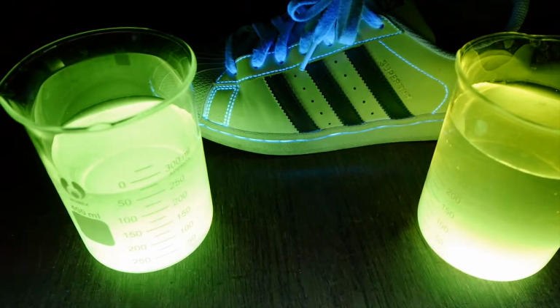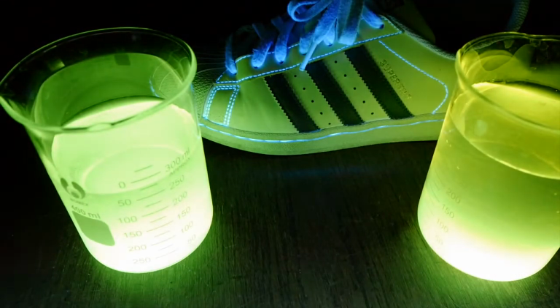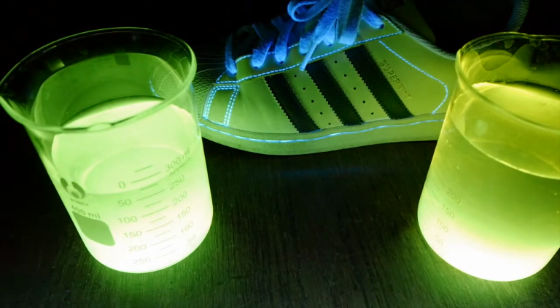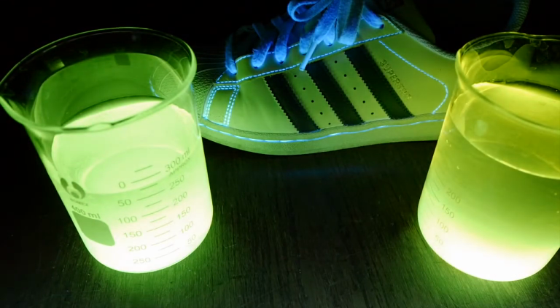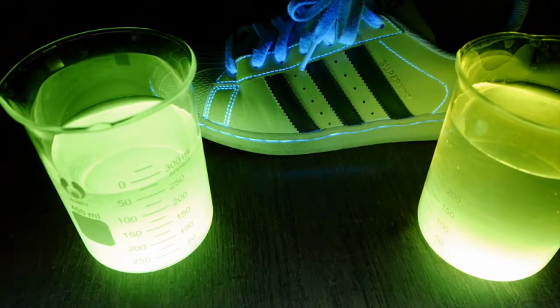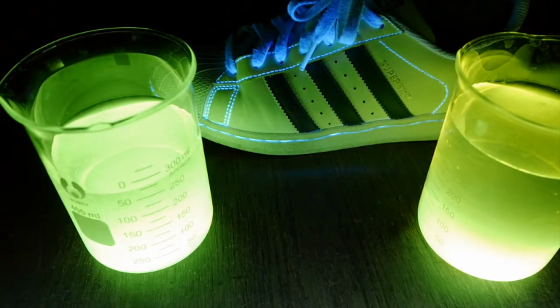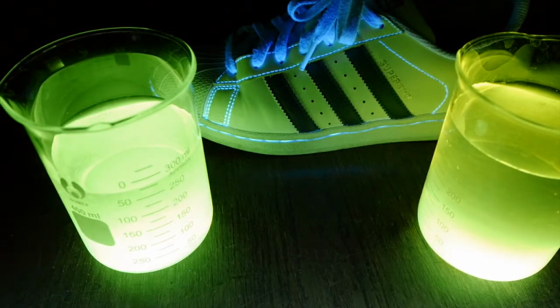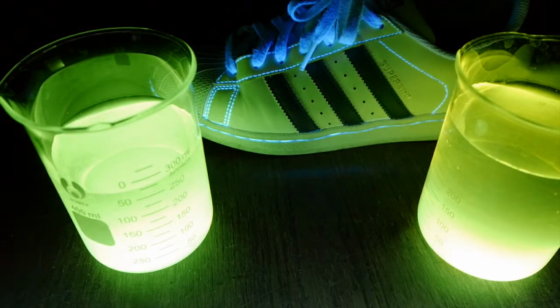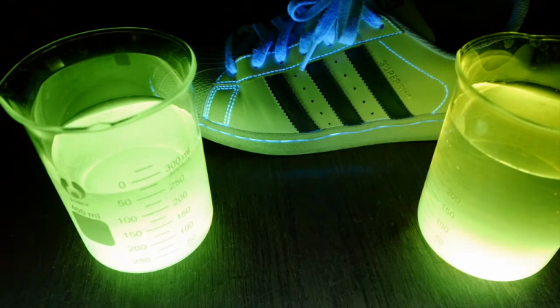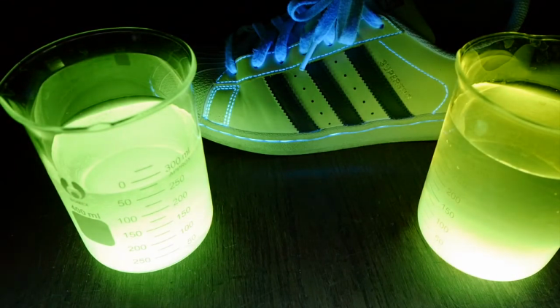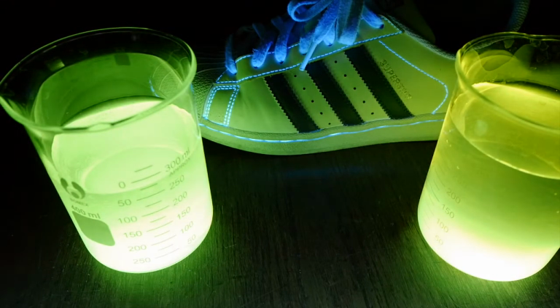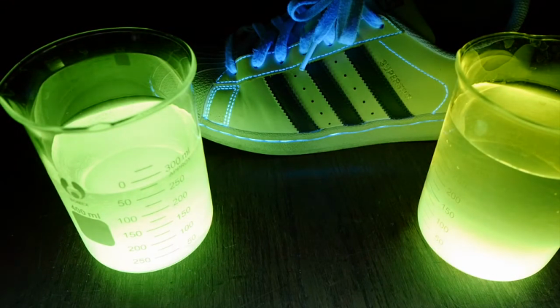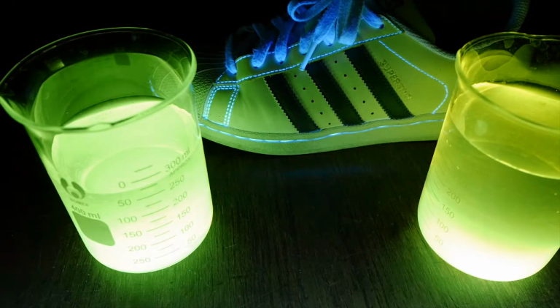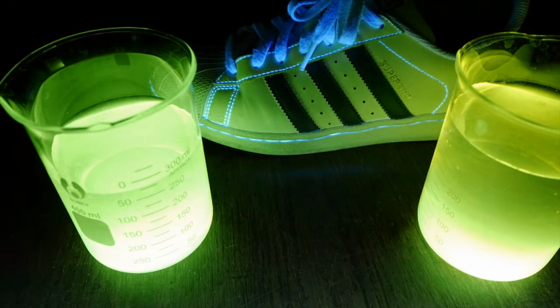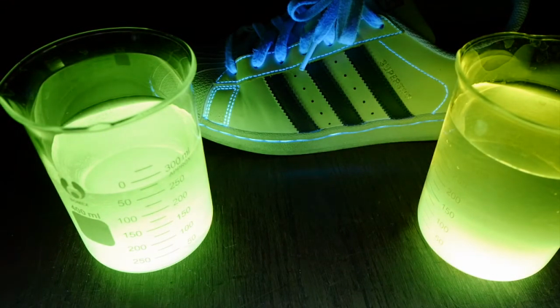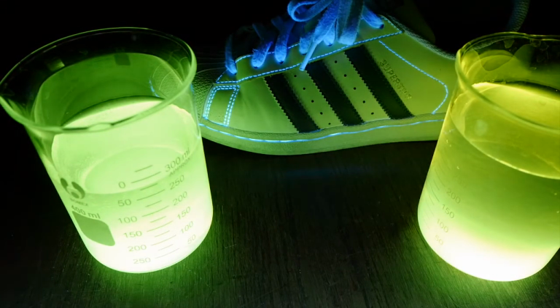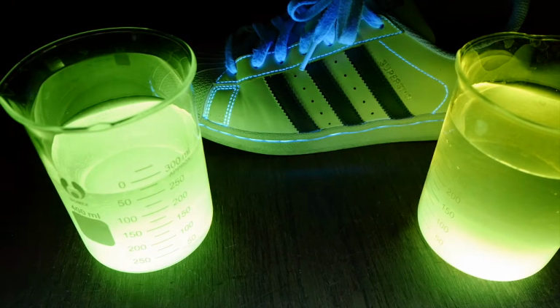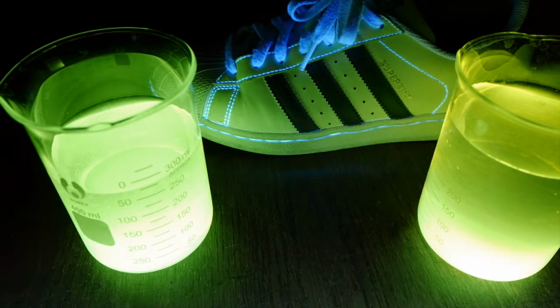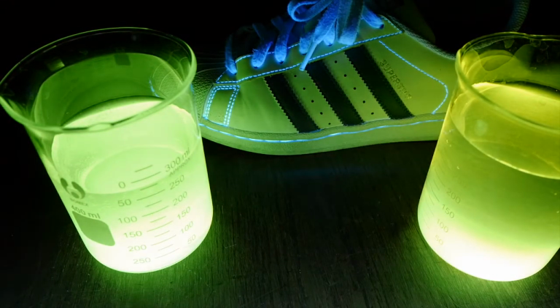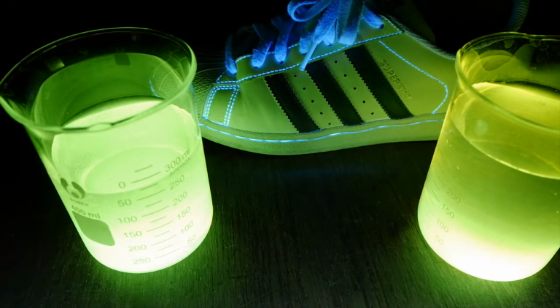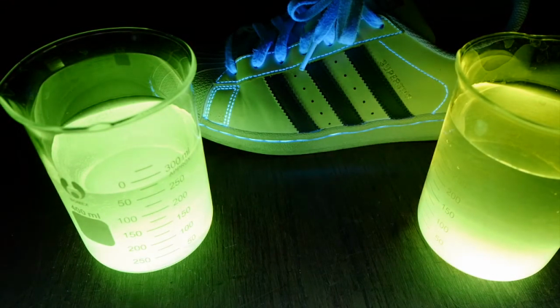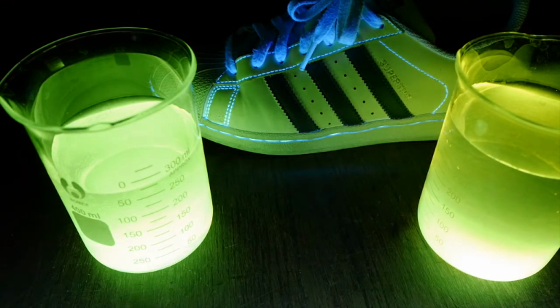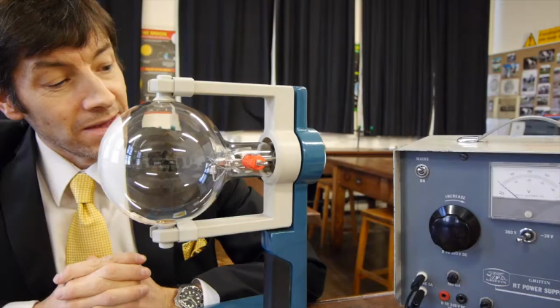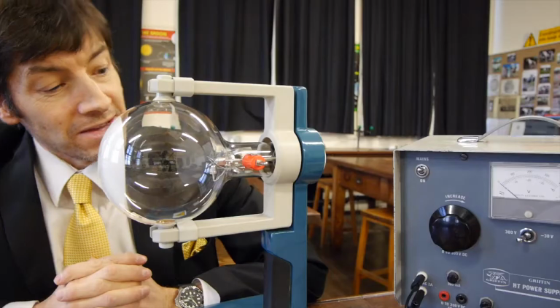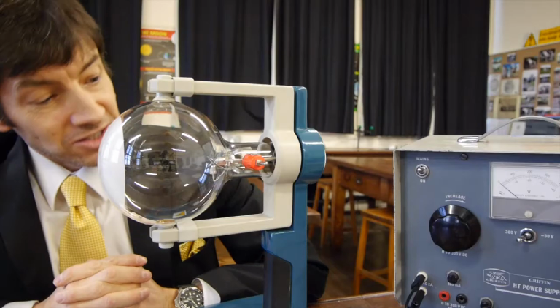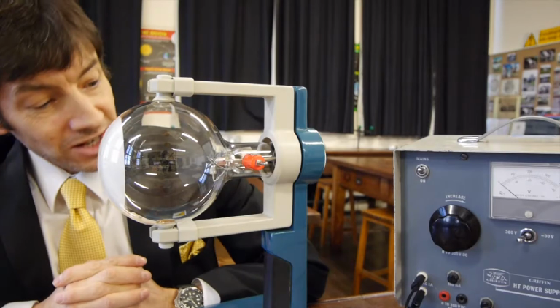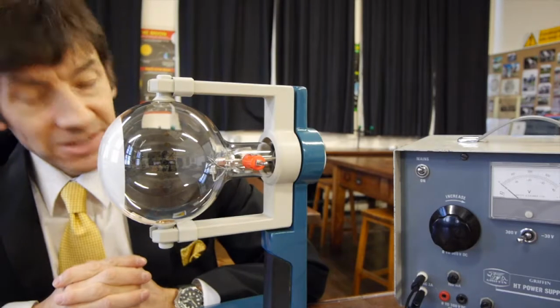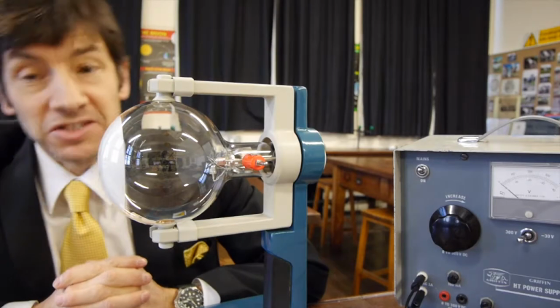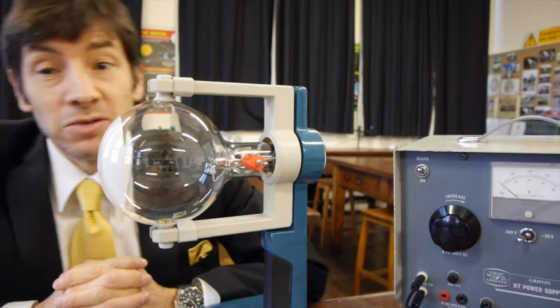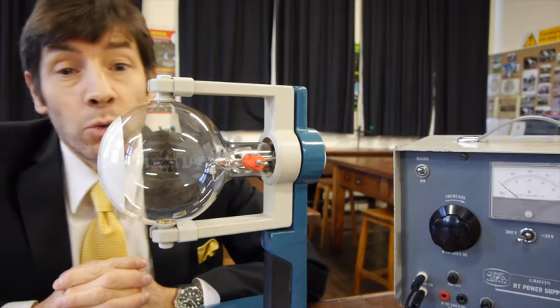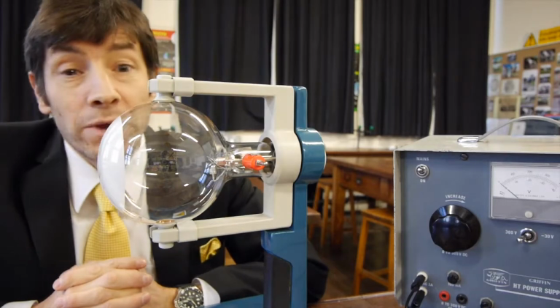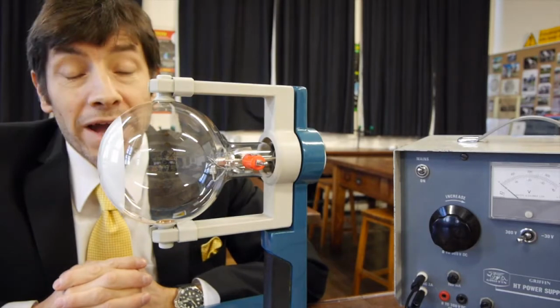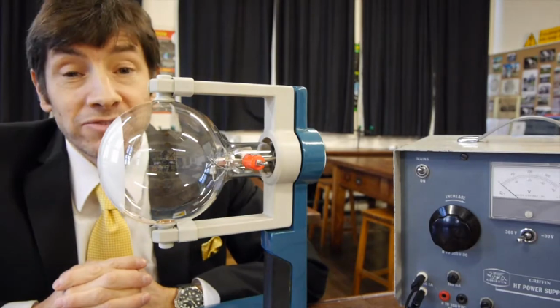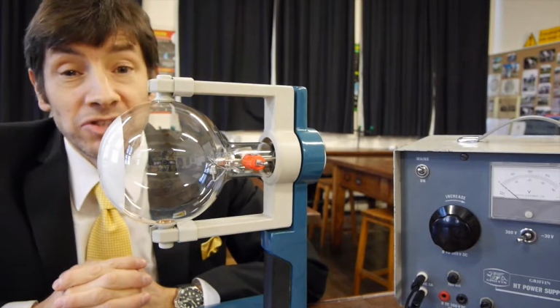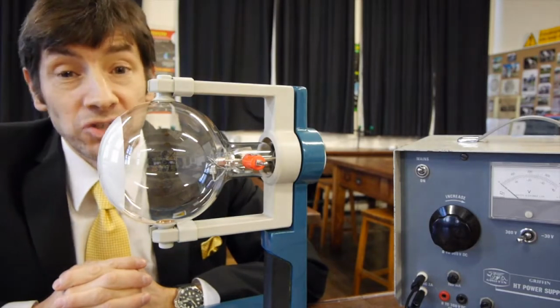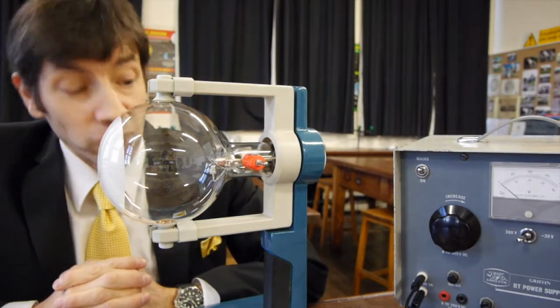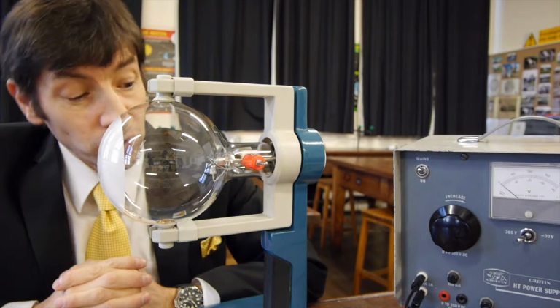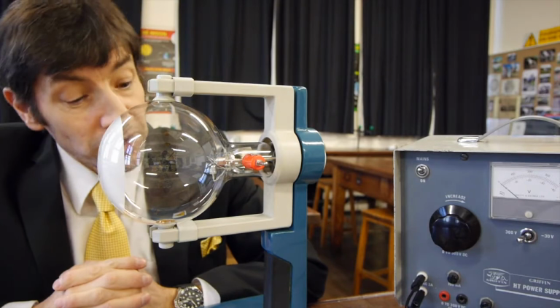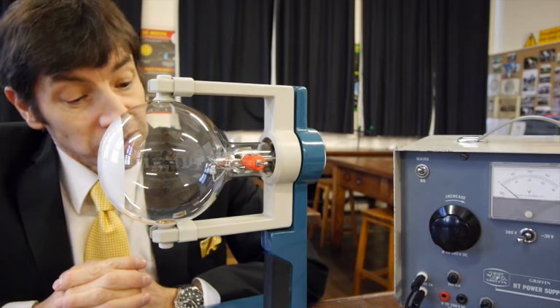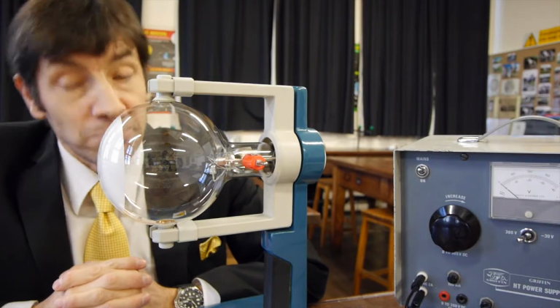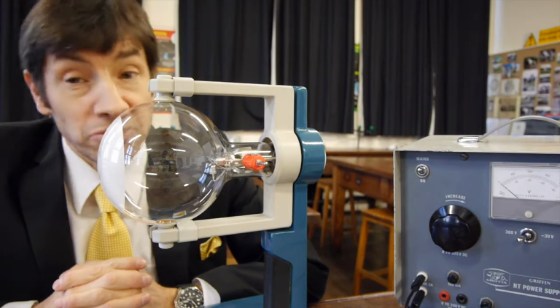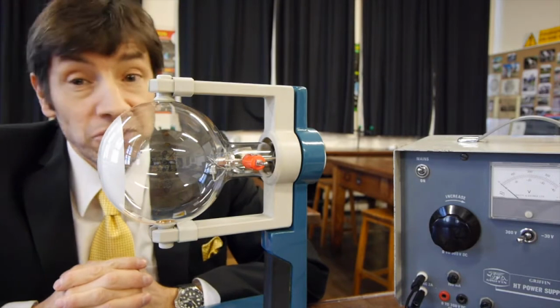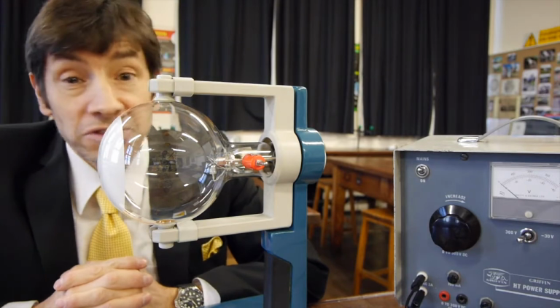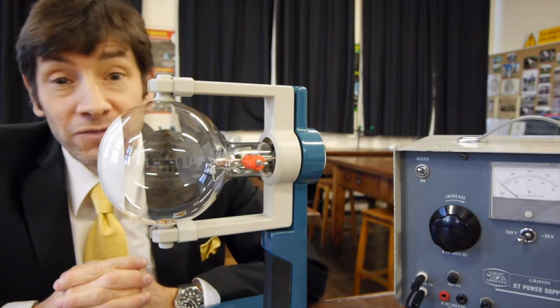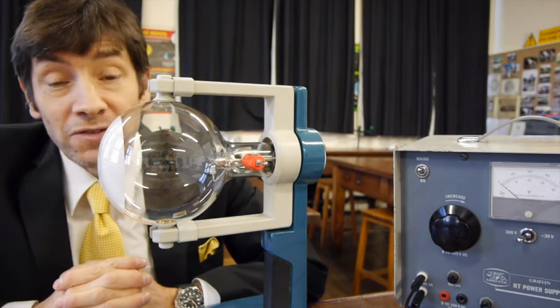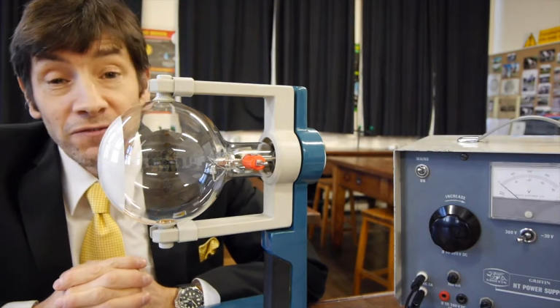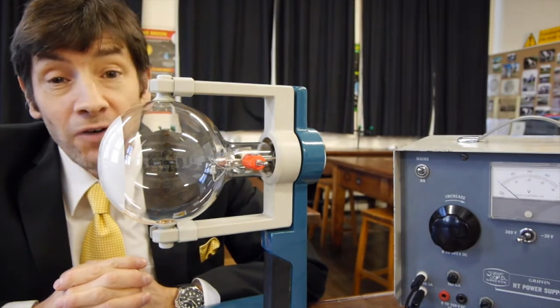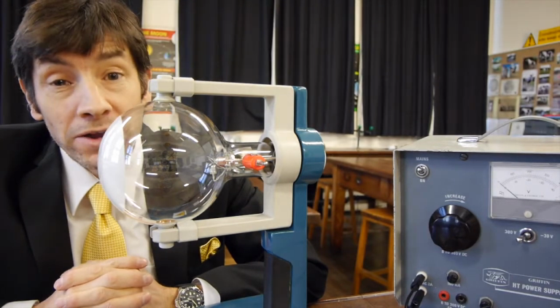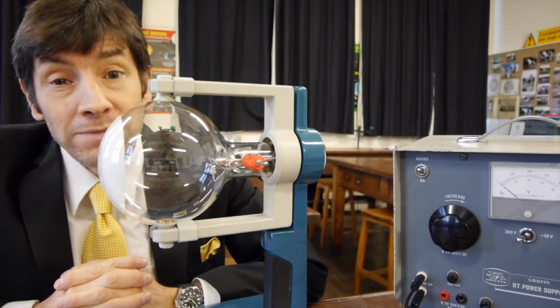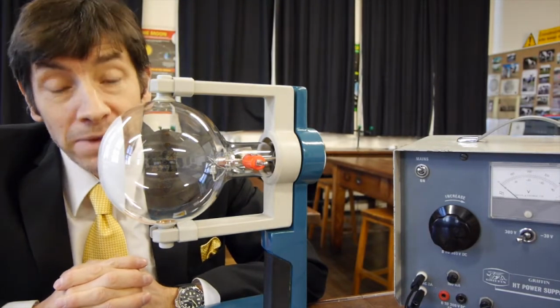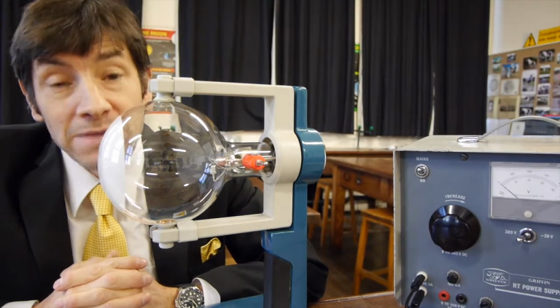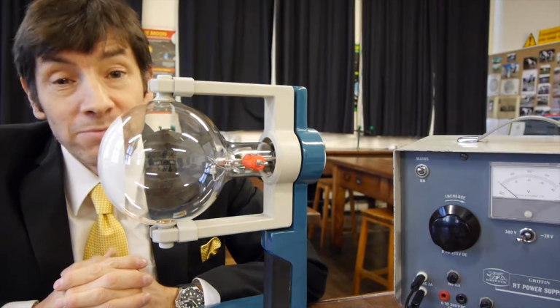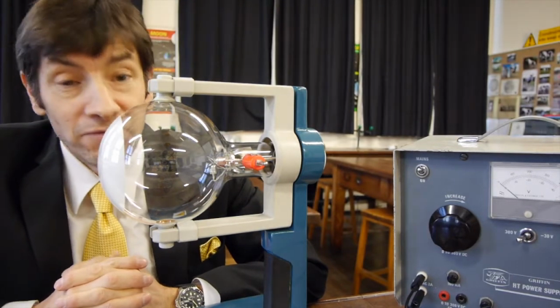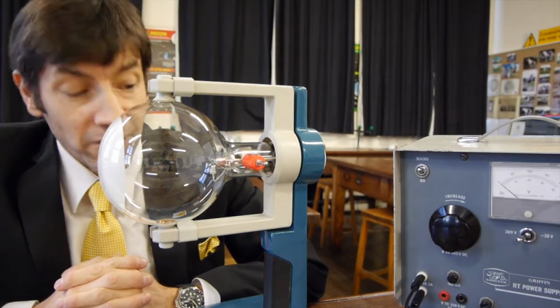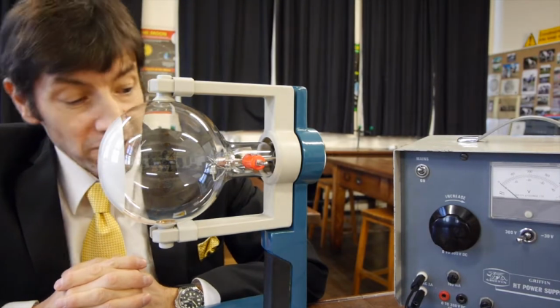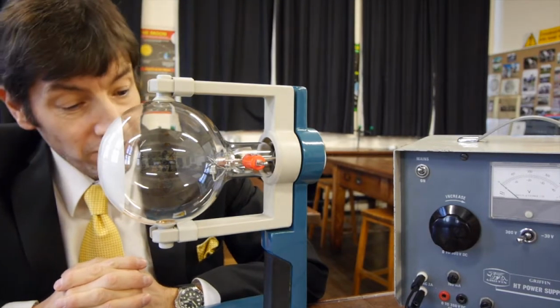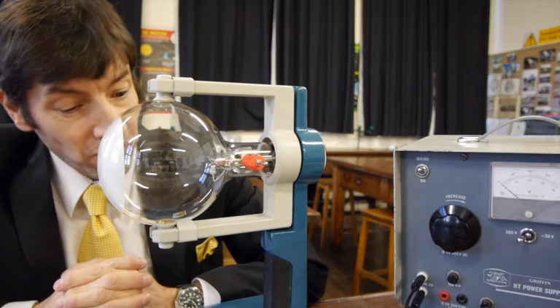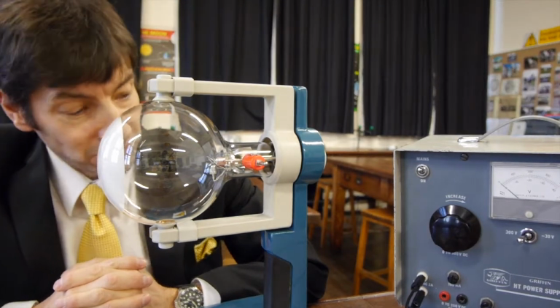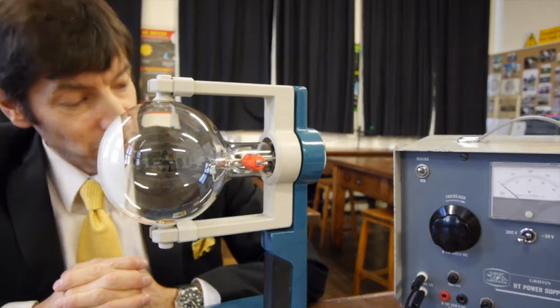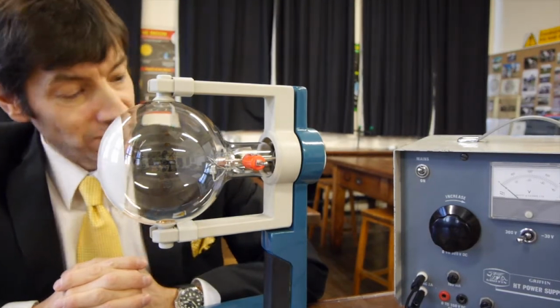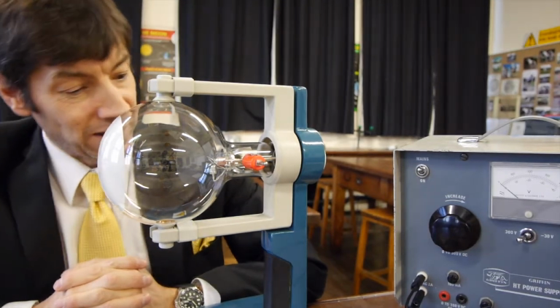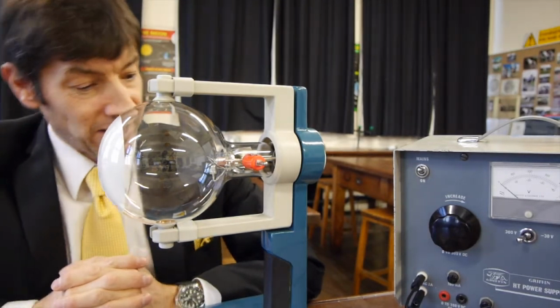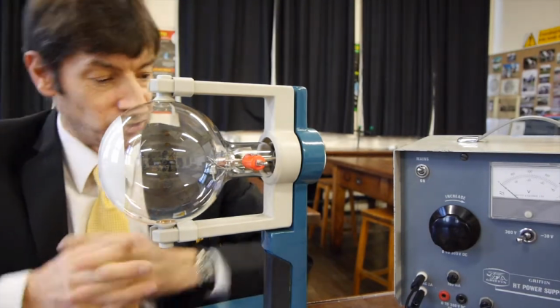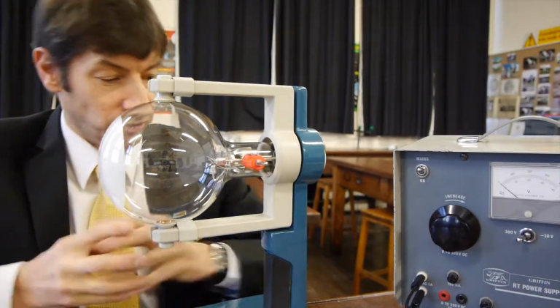So let's try and explain what's happening. Let's see what we have to do to produce a very fine beam of very fast moving electrons.